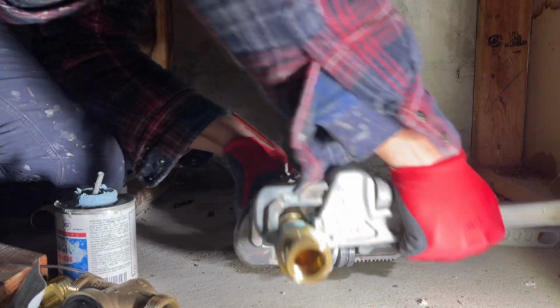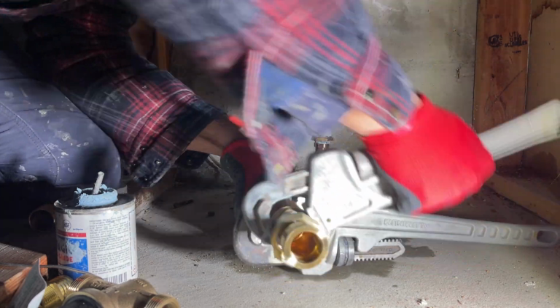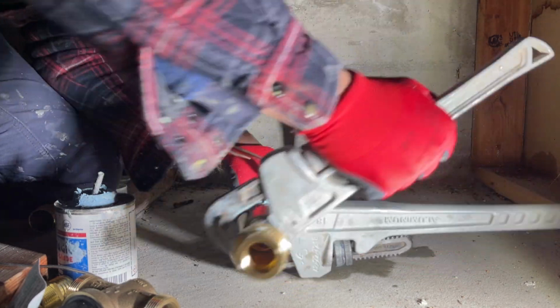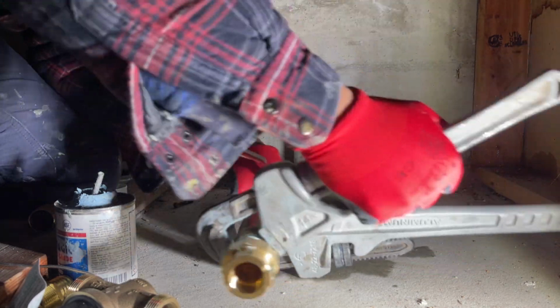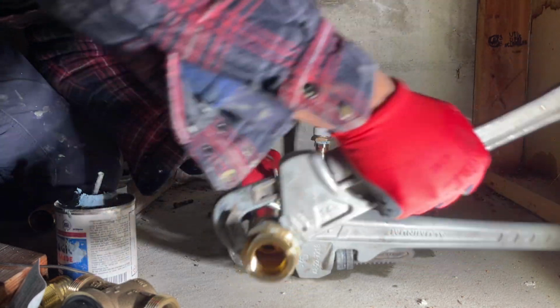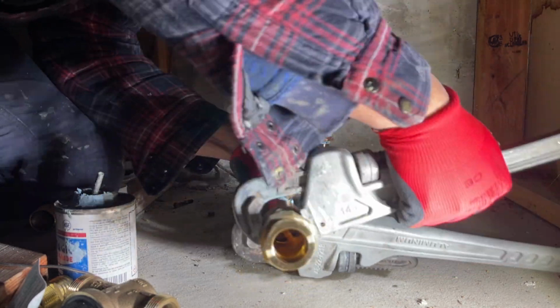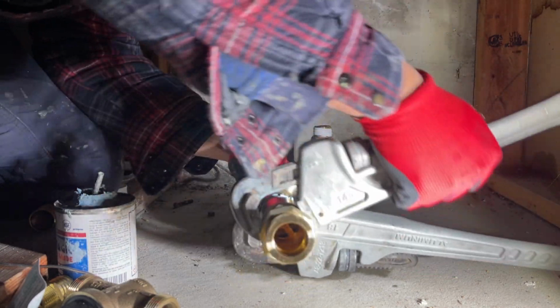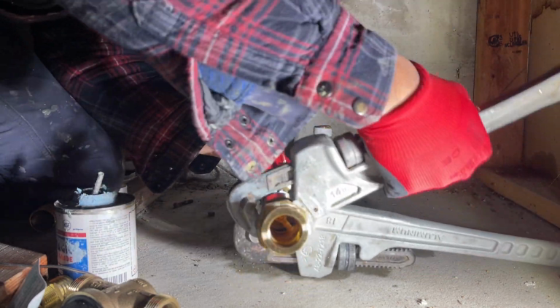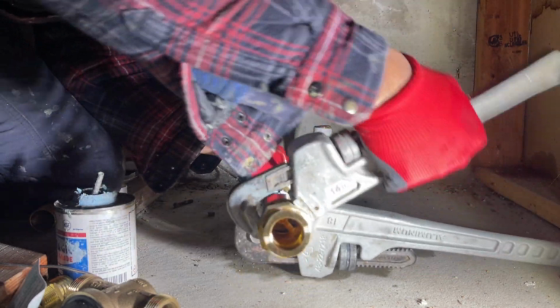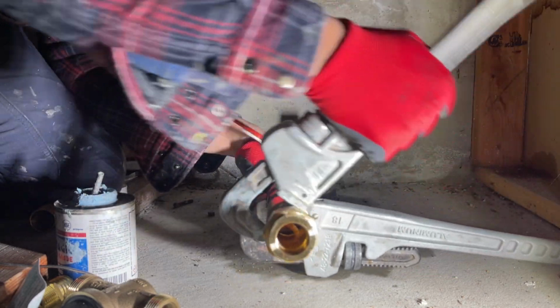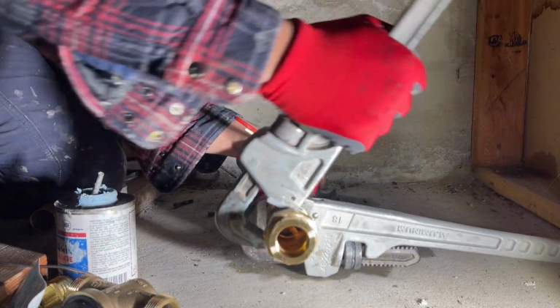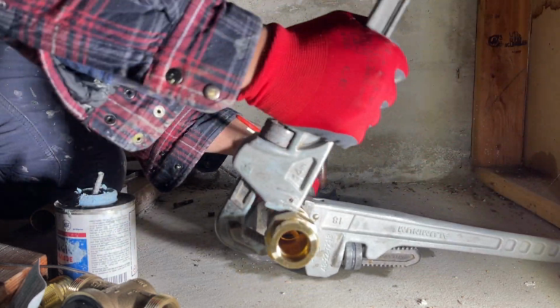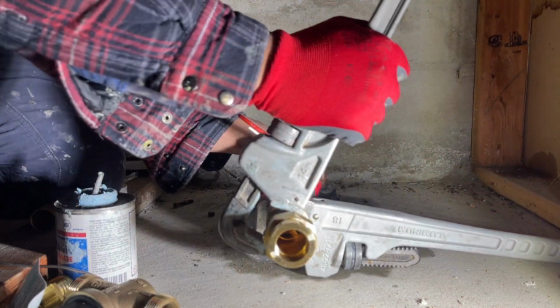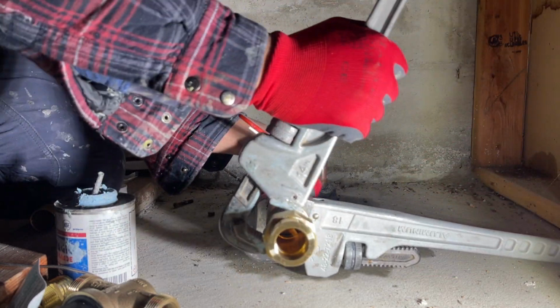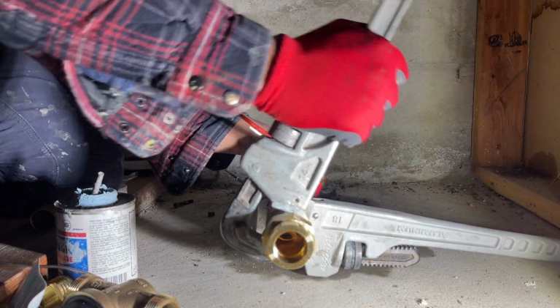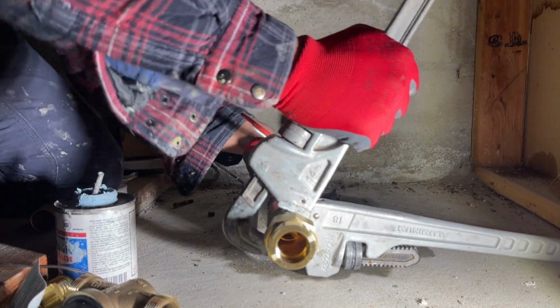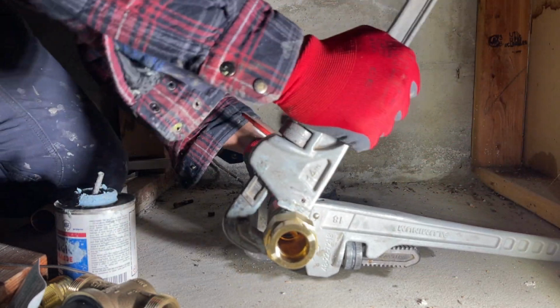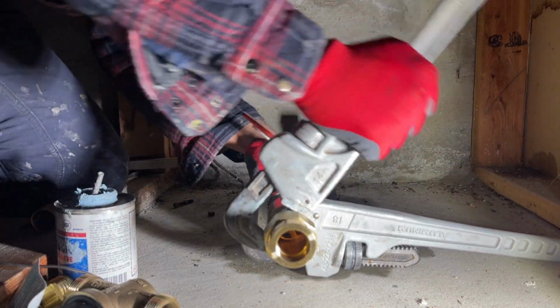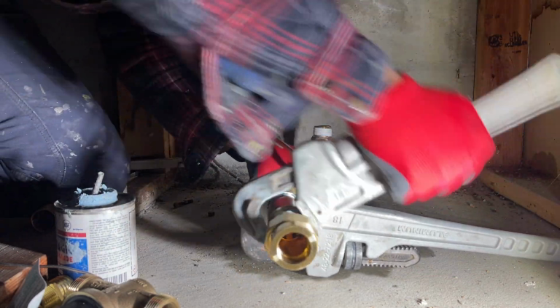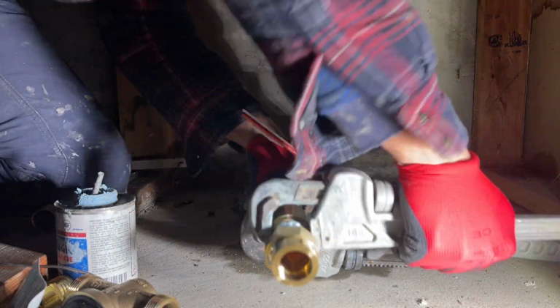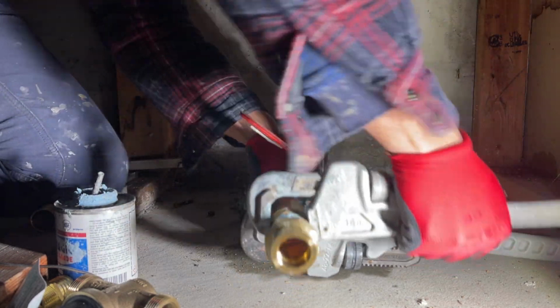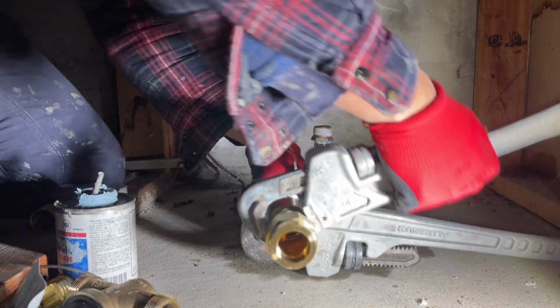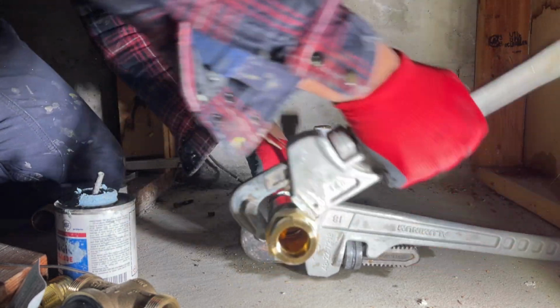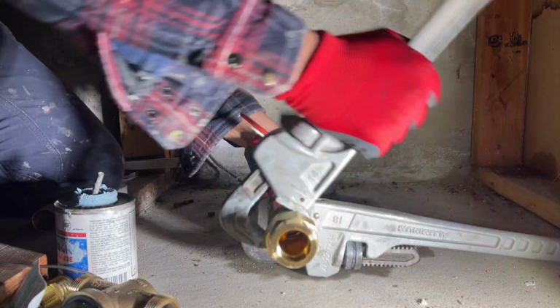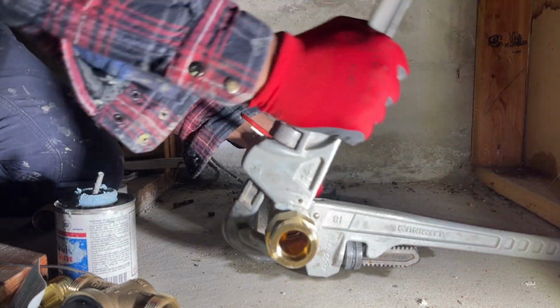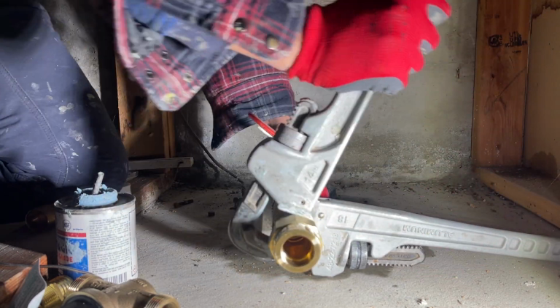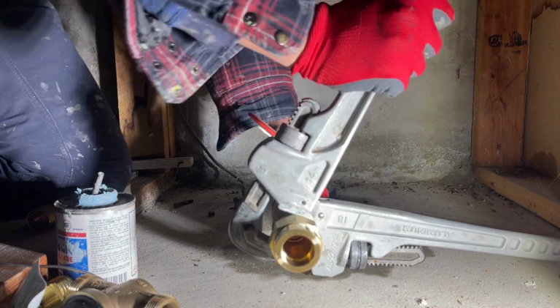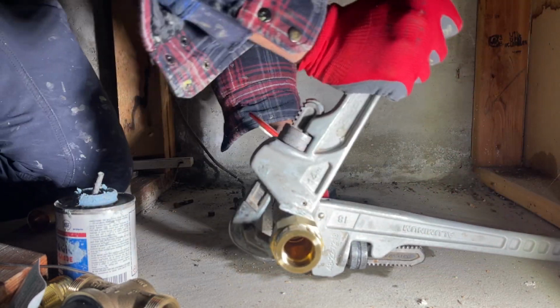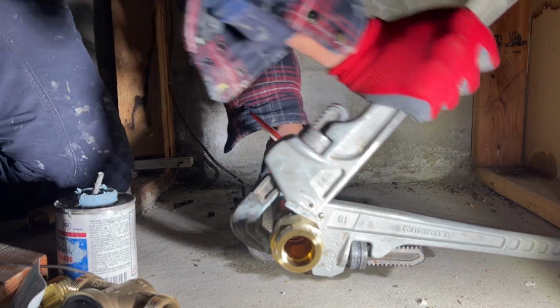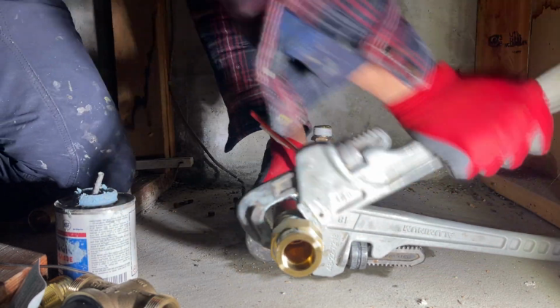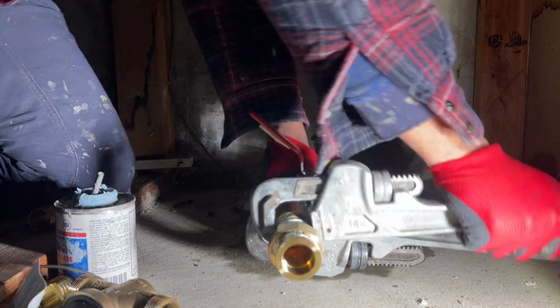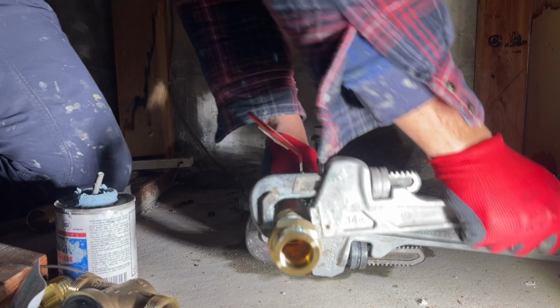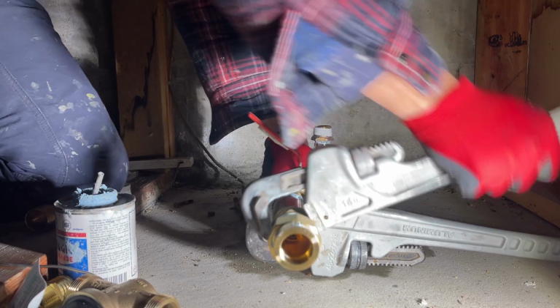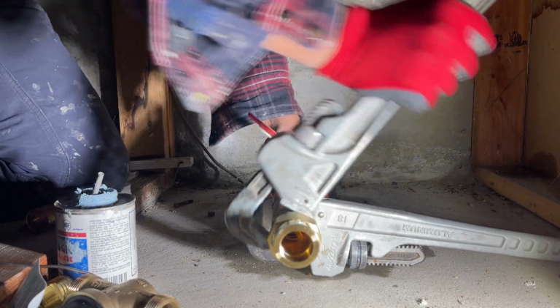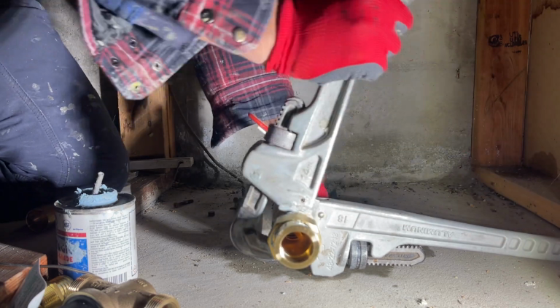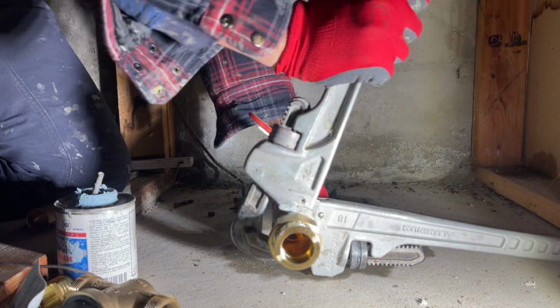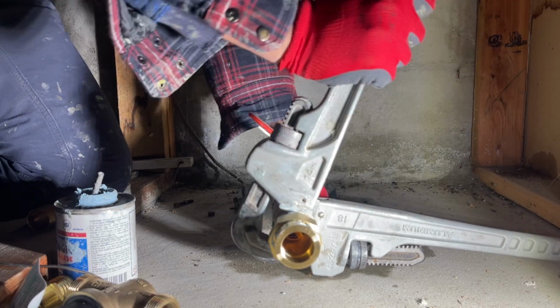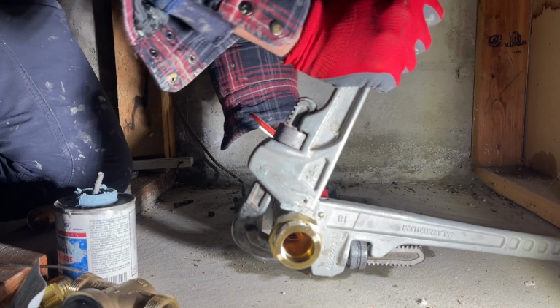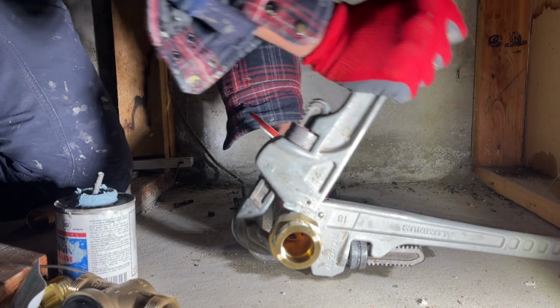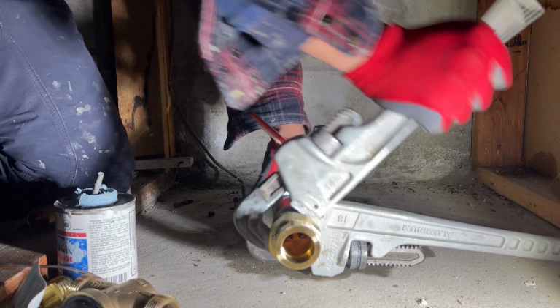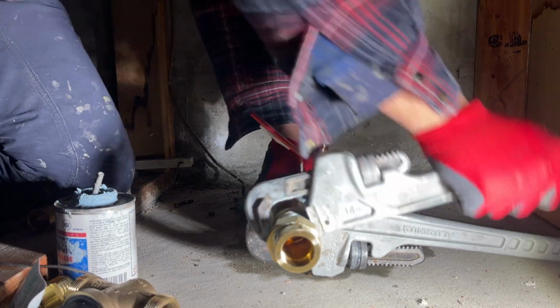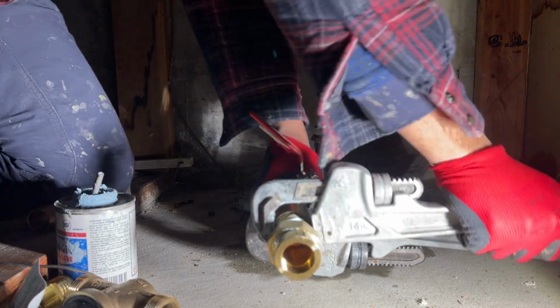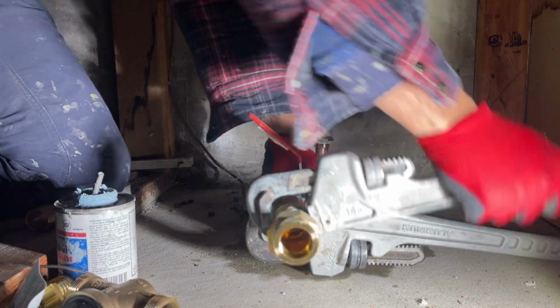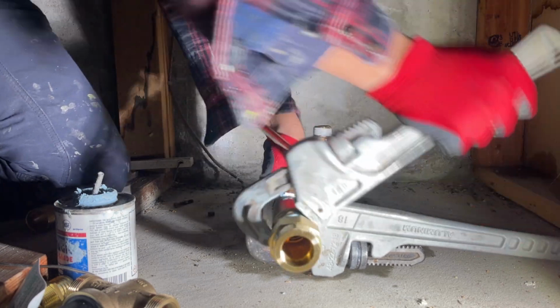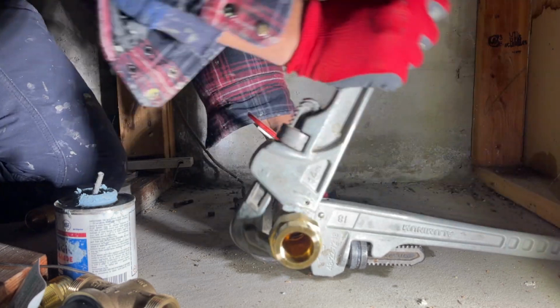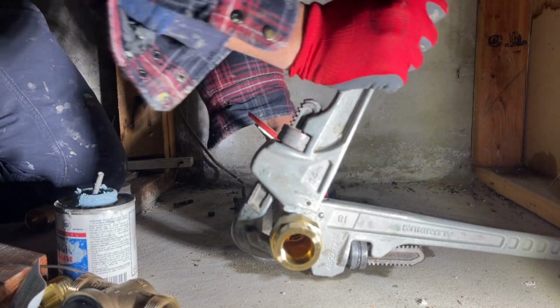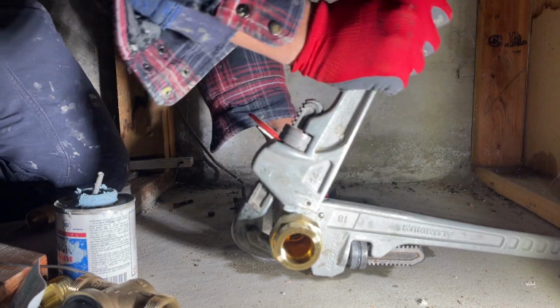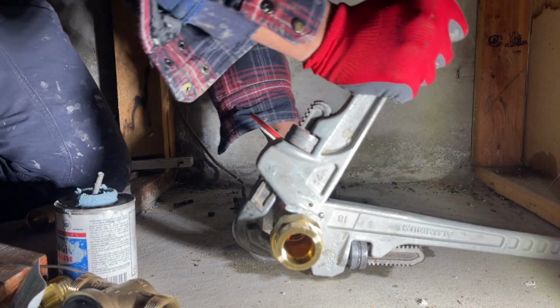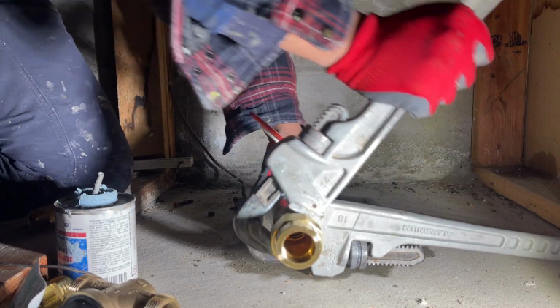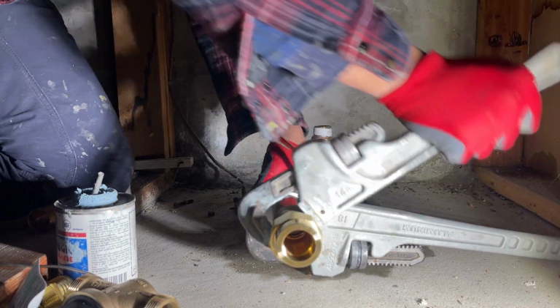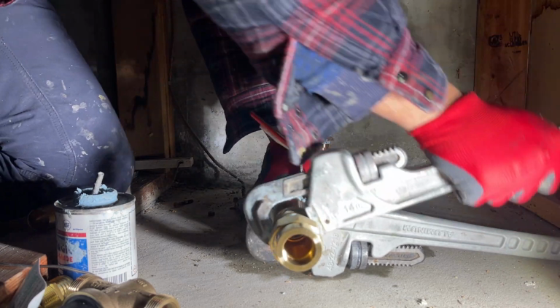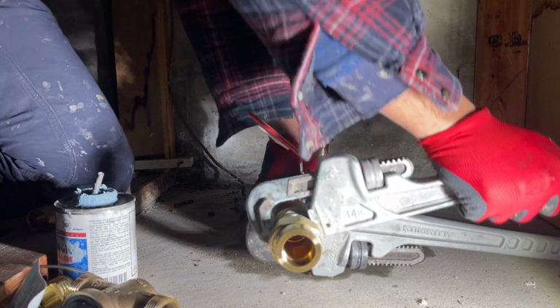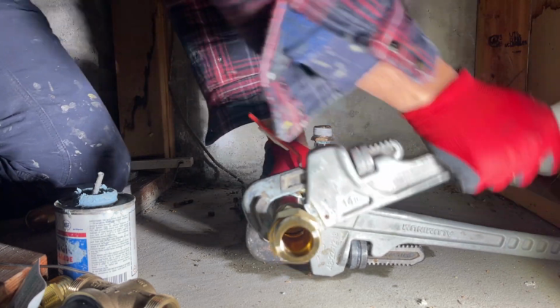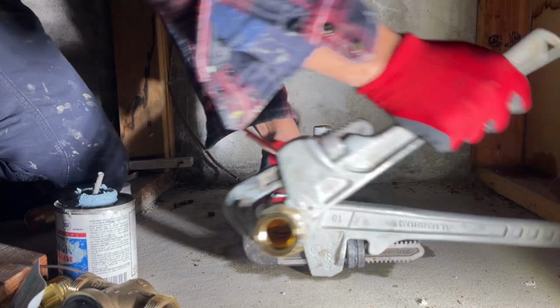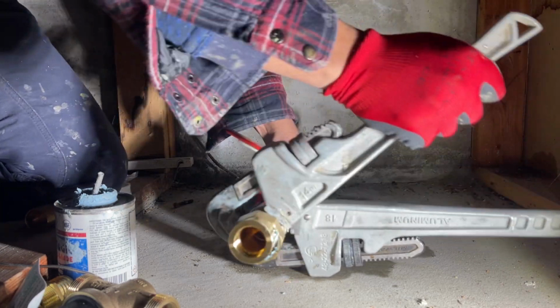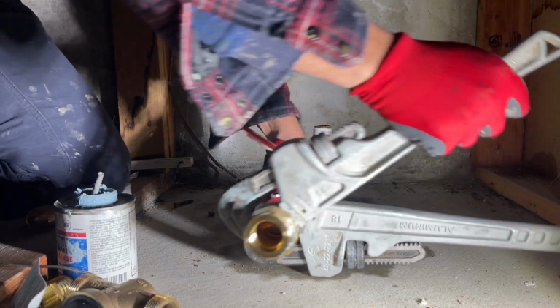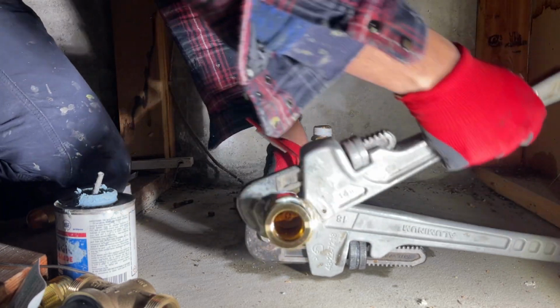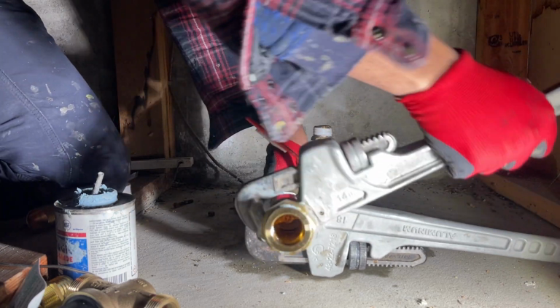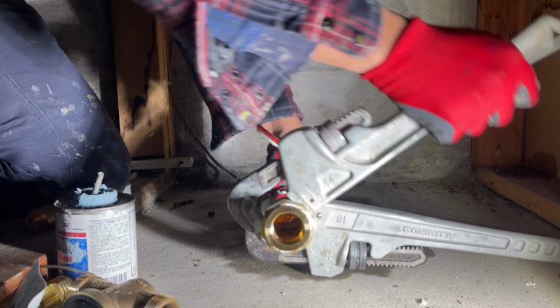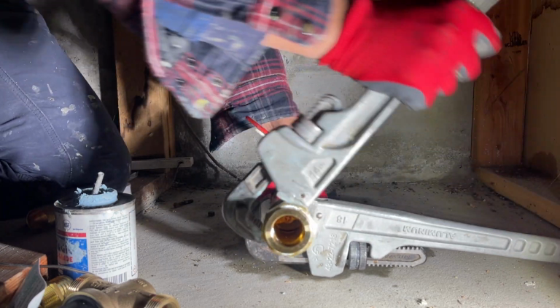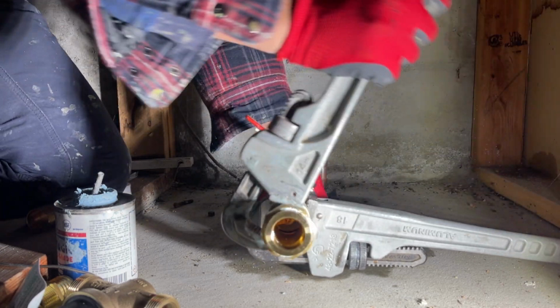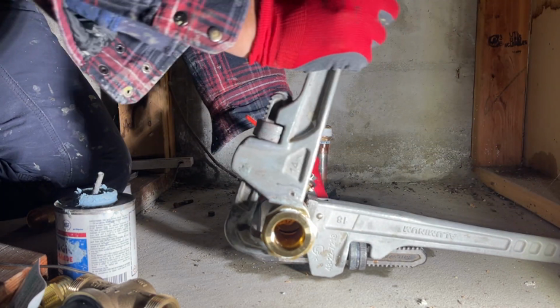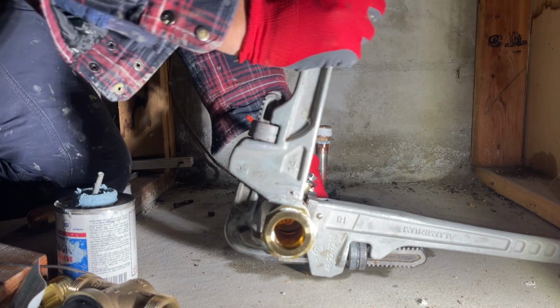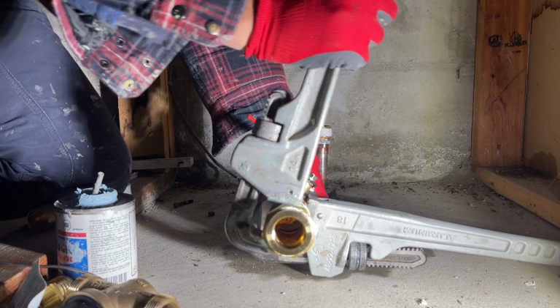The very first thing I am installing is the shutoff valve, then a spring check valve, and then the PRV.